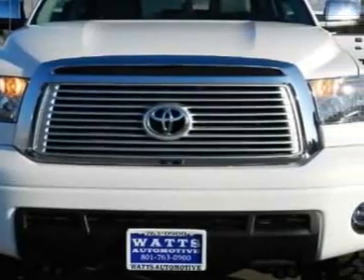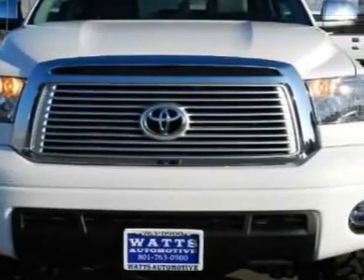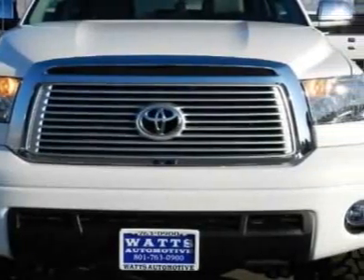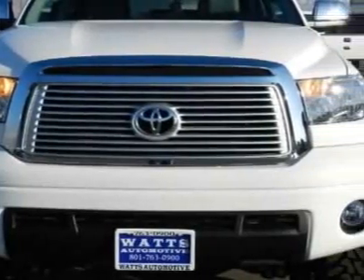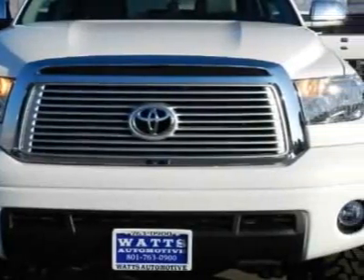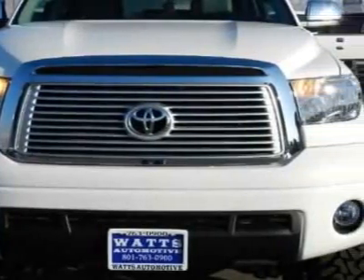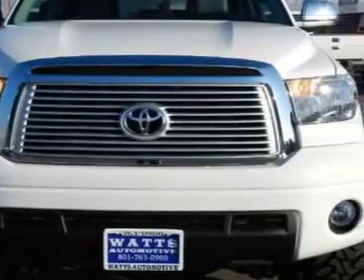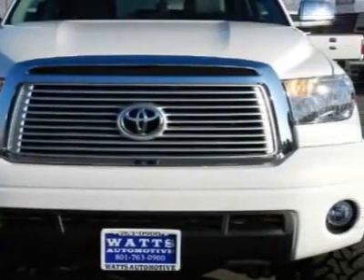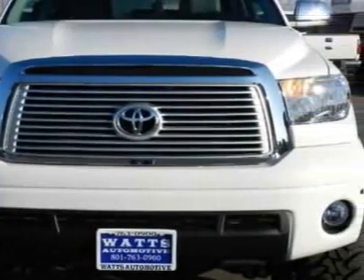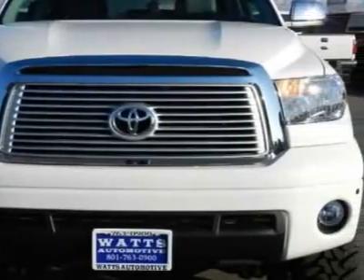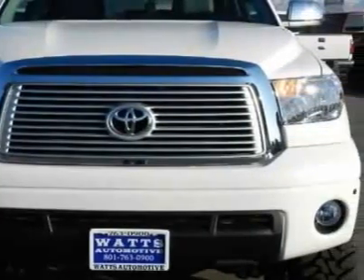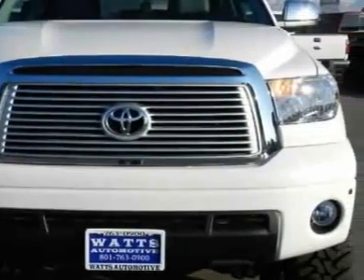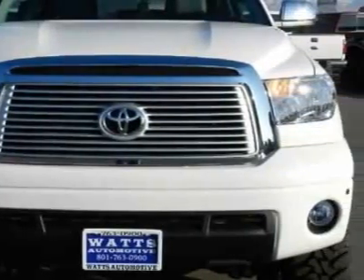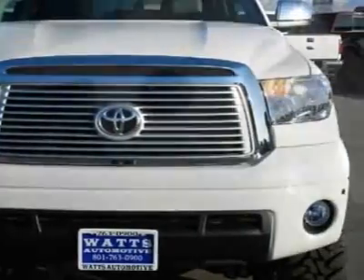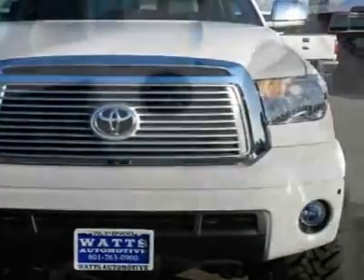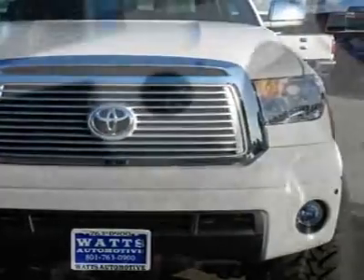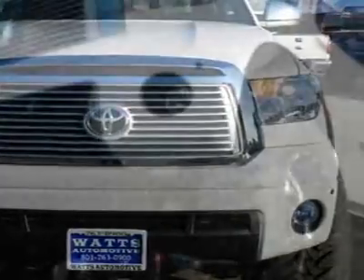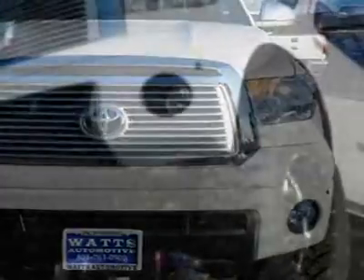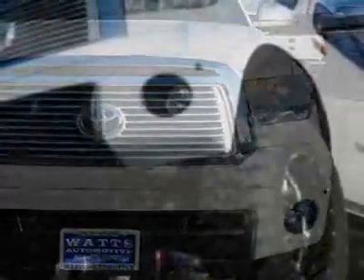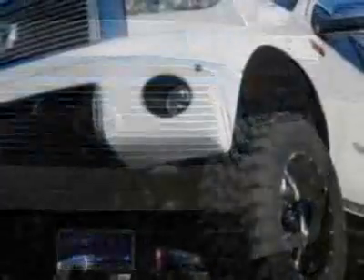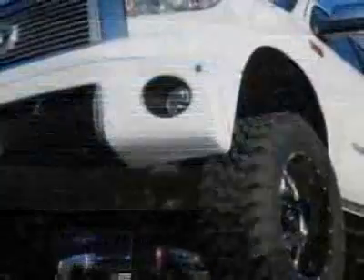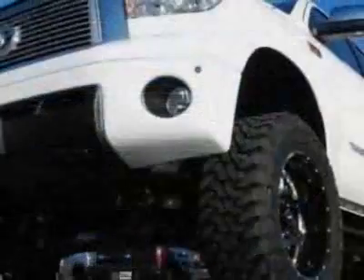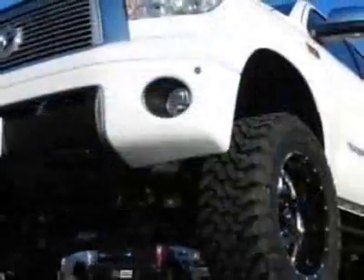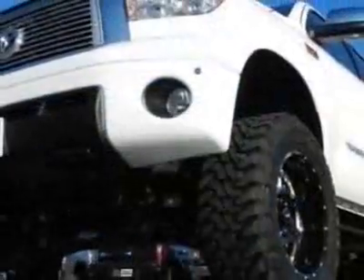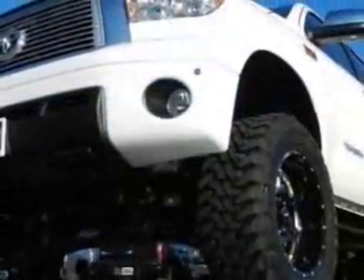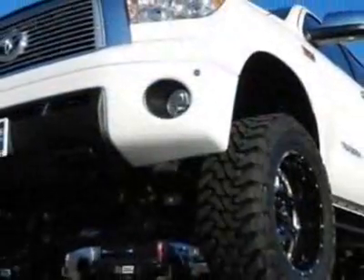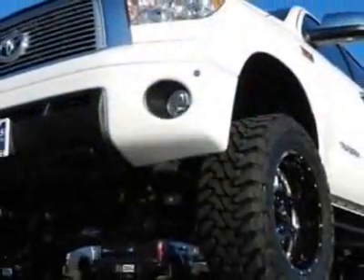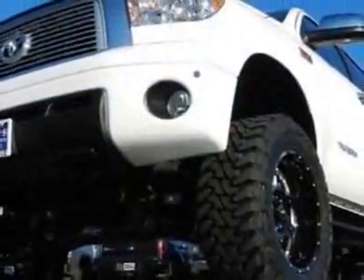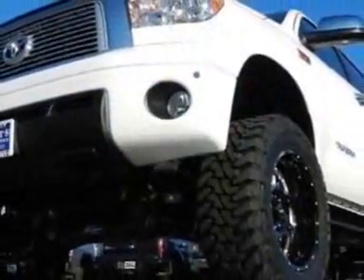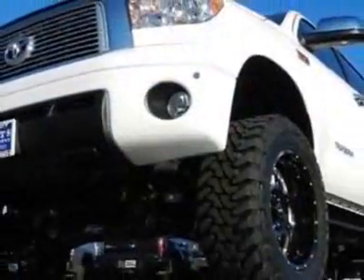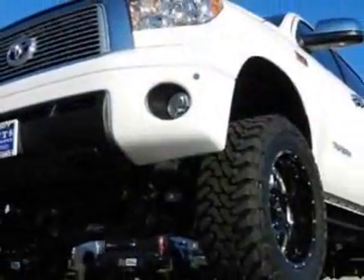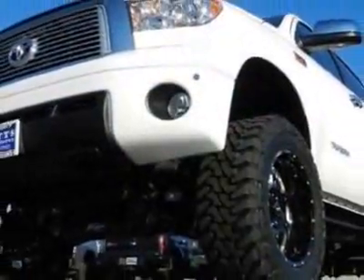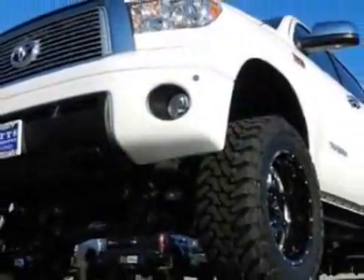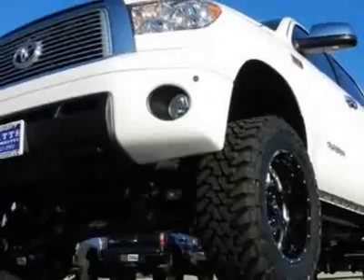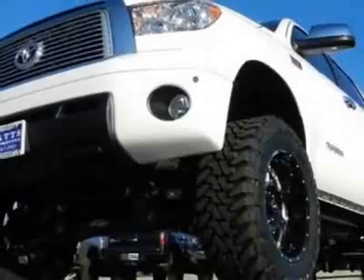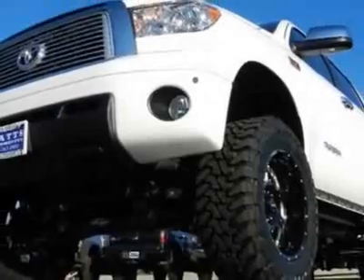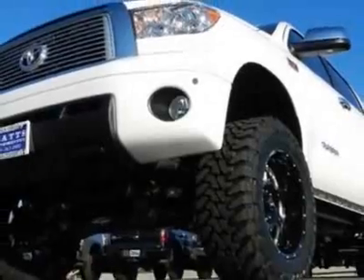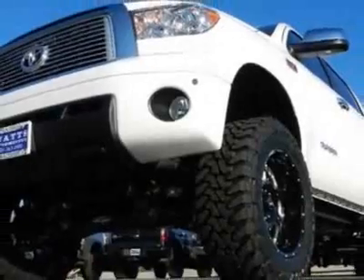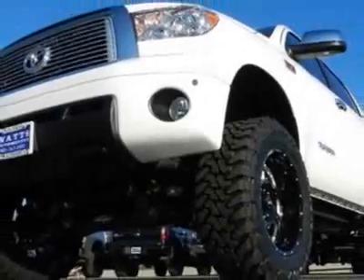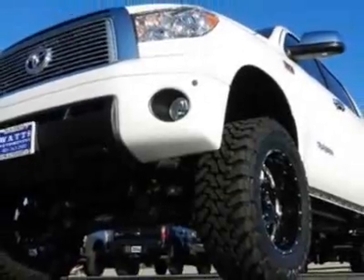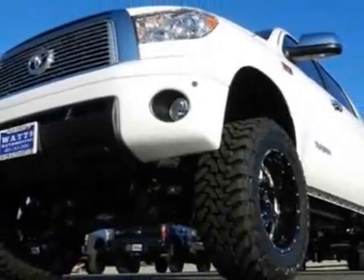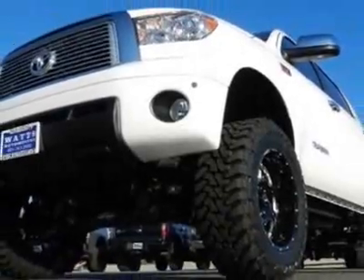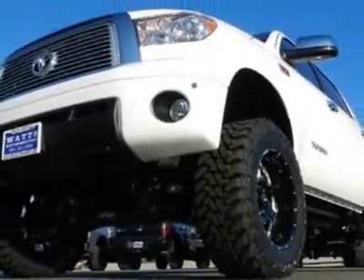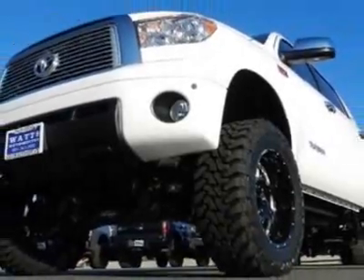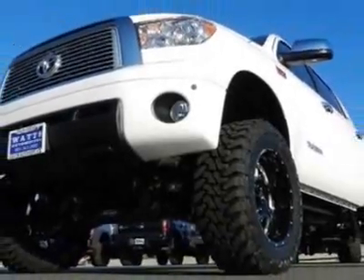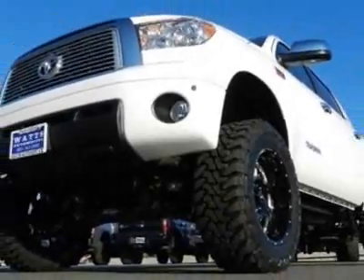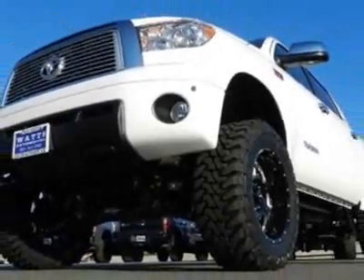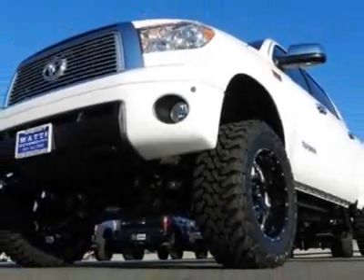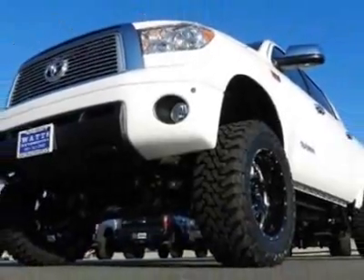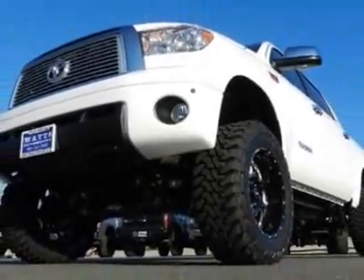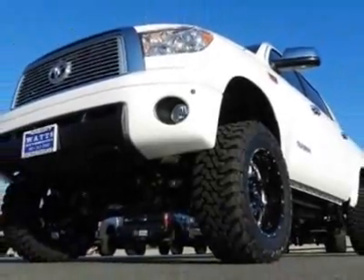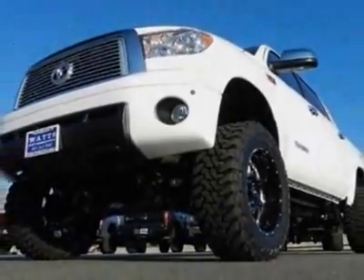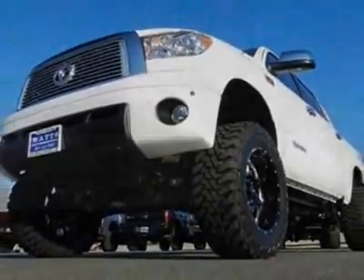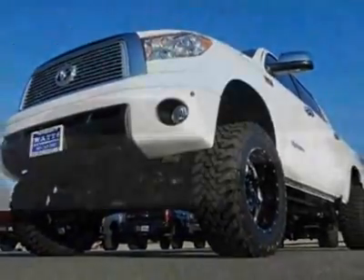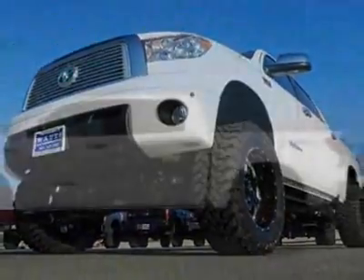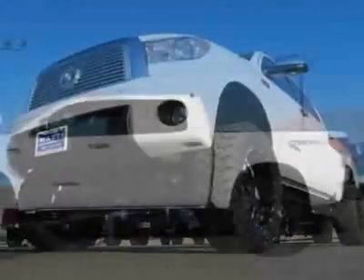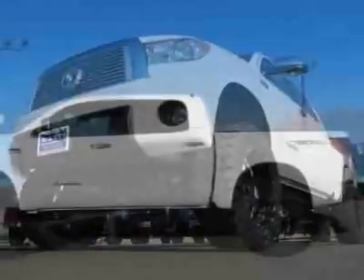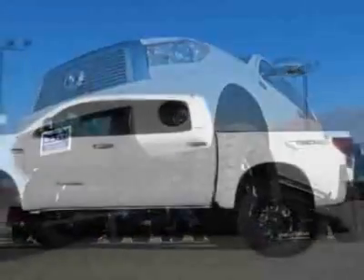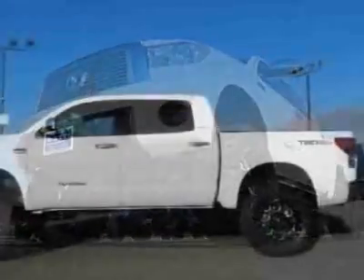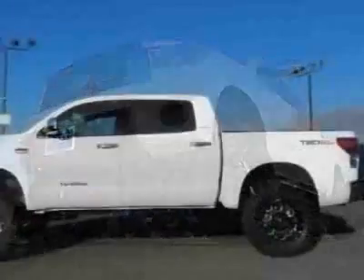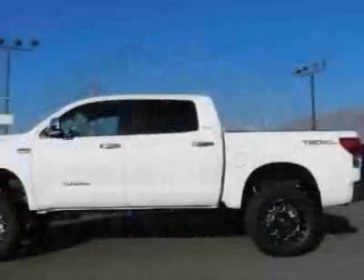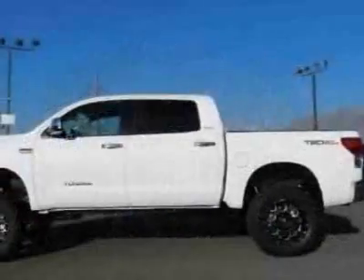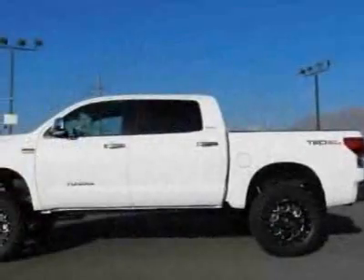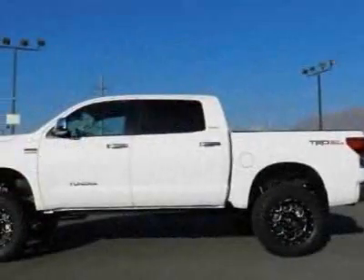This Tundra boasts a 5.7 liter engine and has a 6-speed automatic transmission.